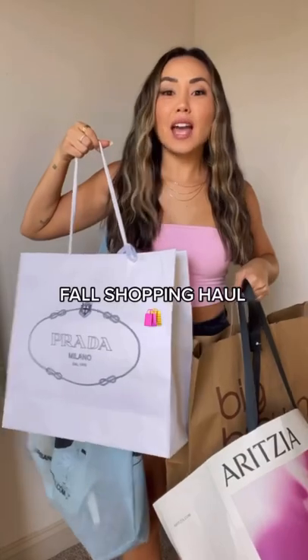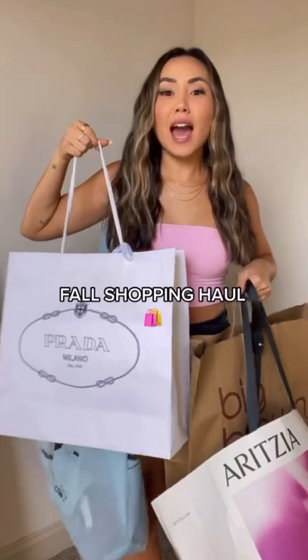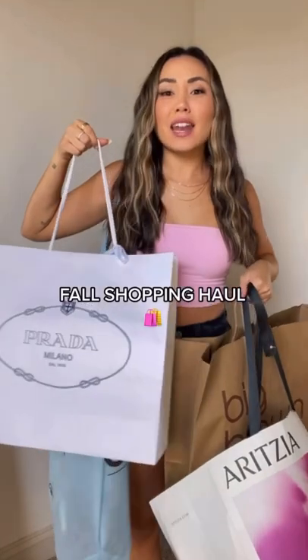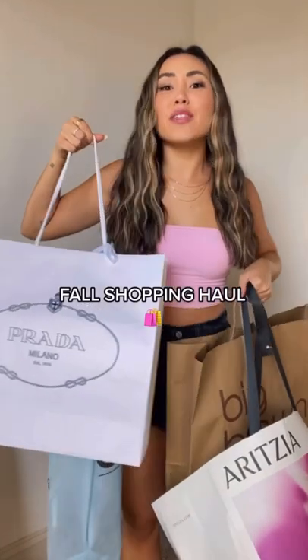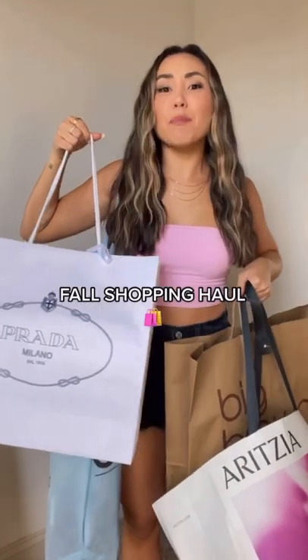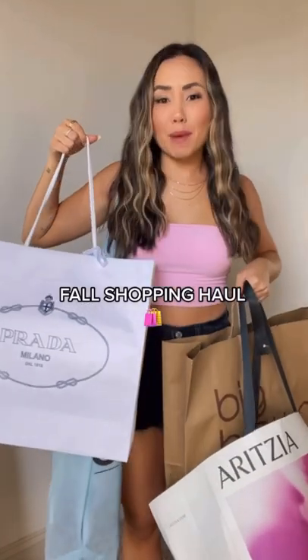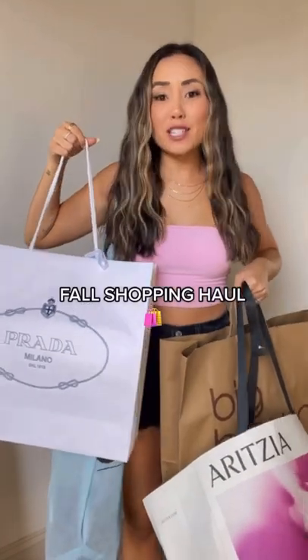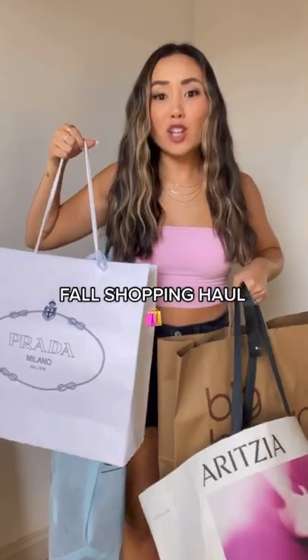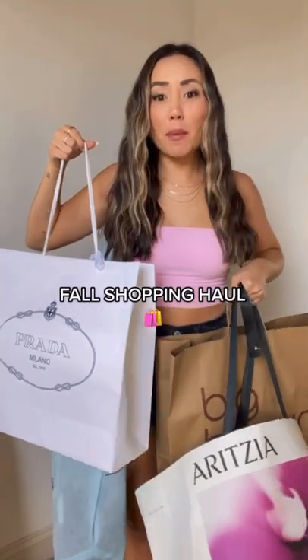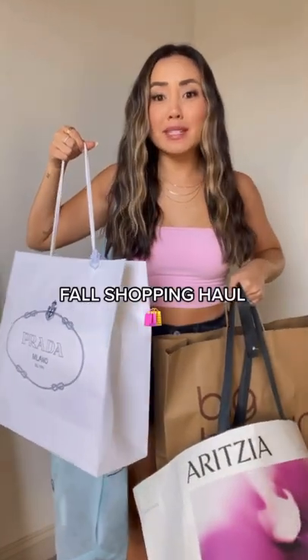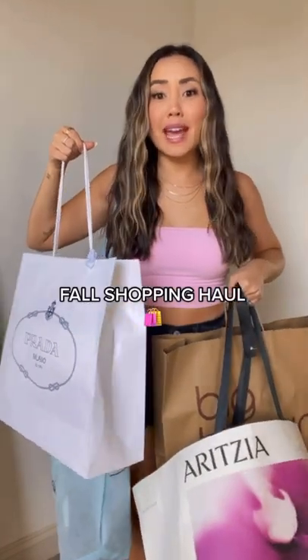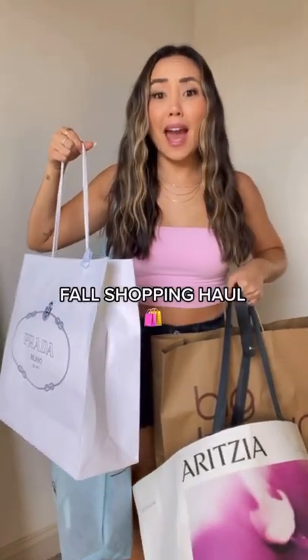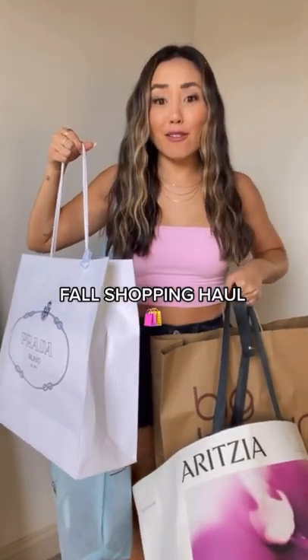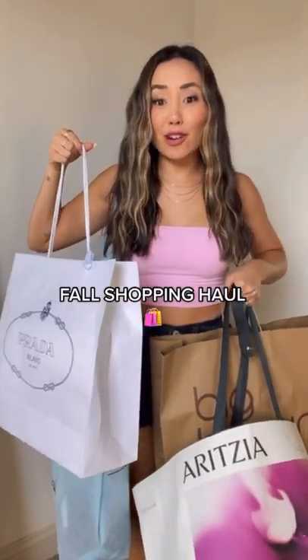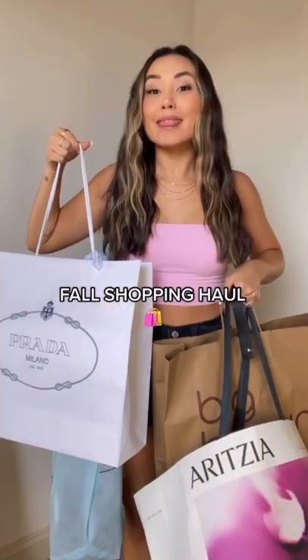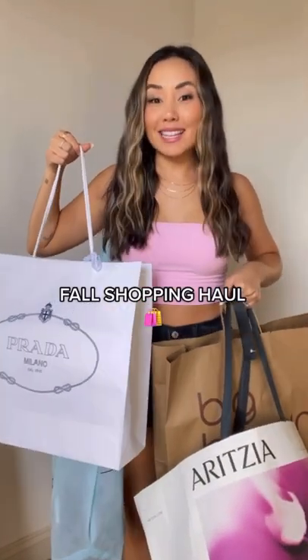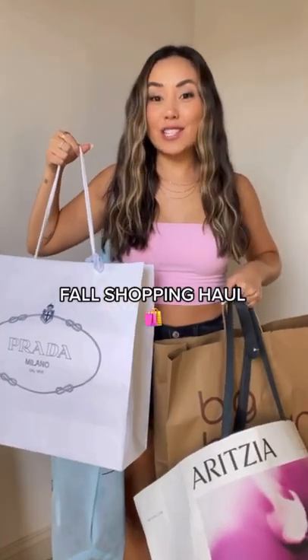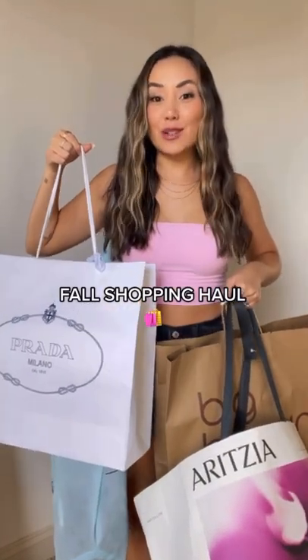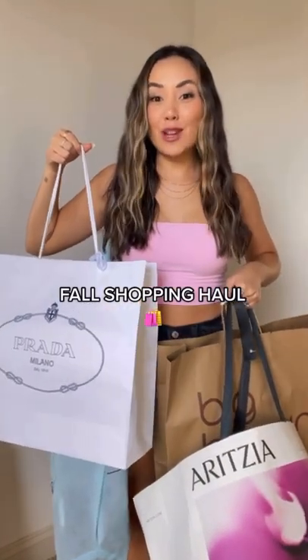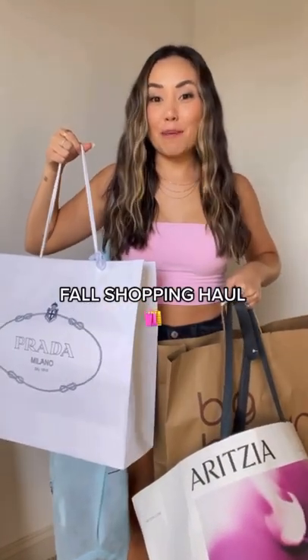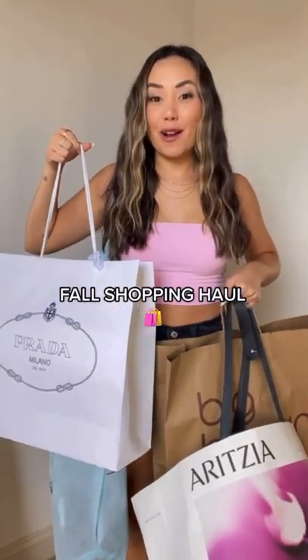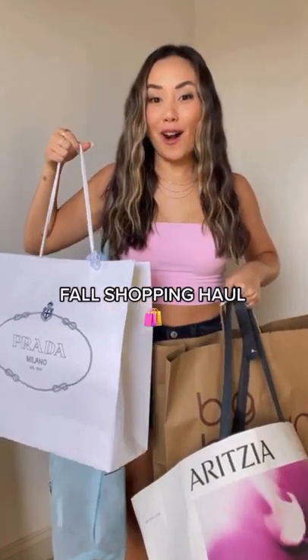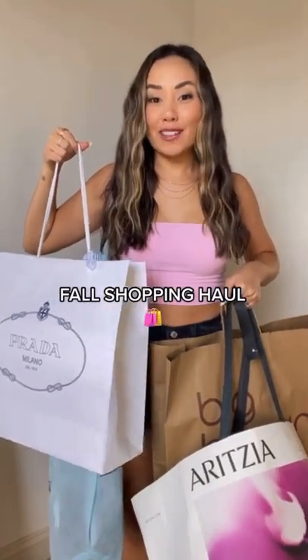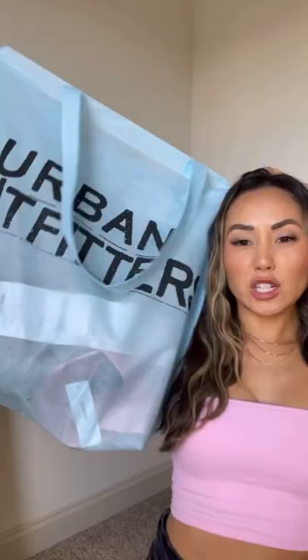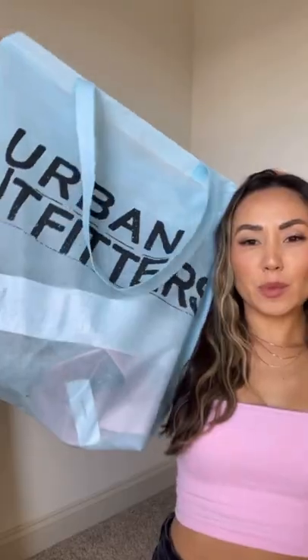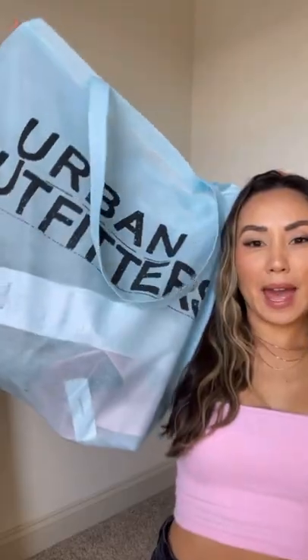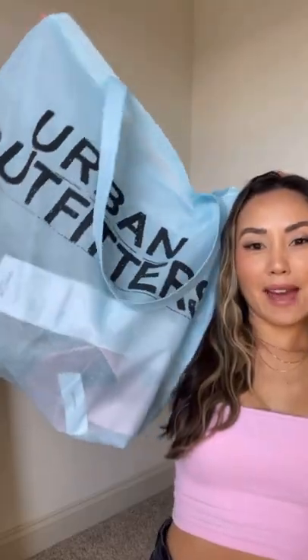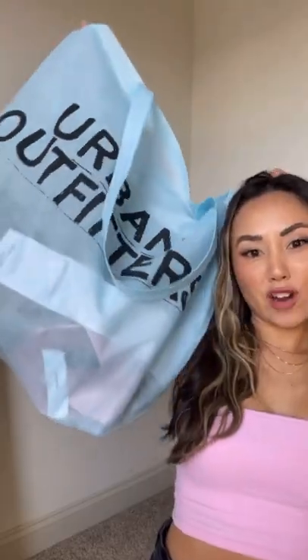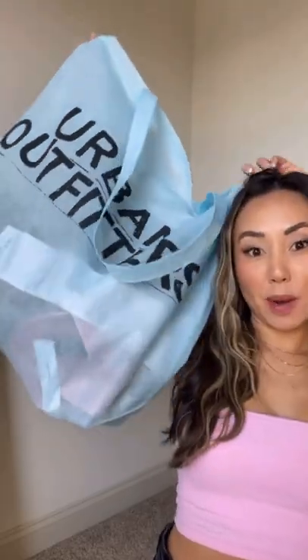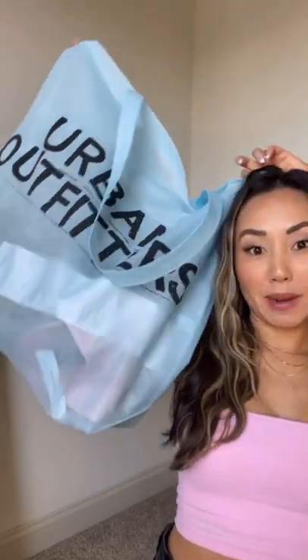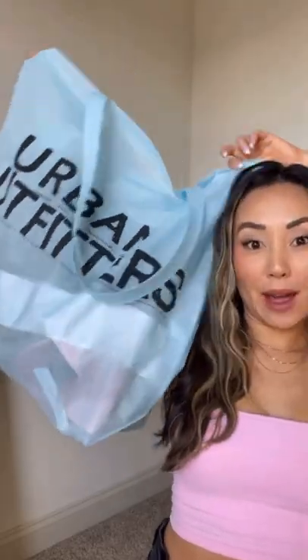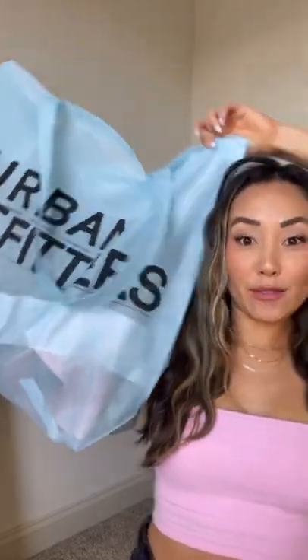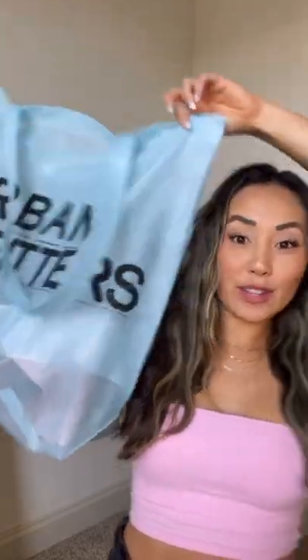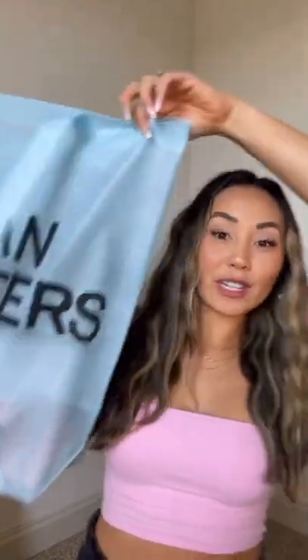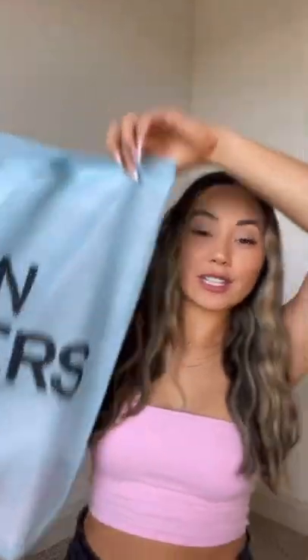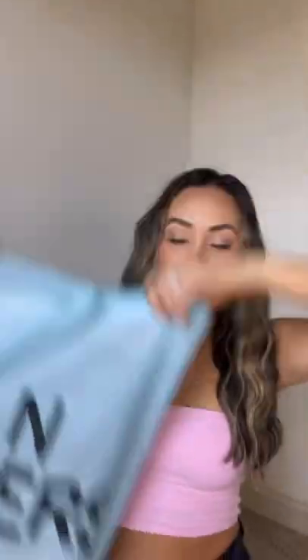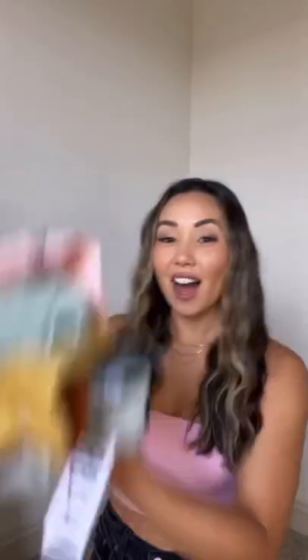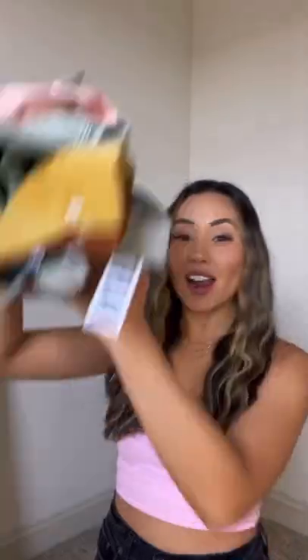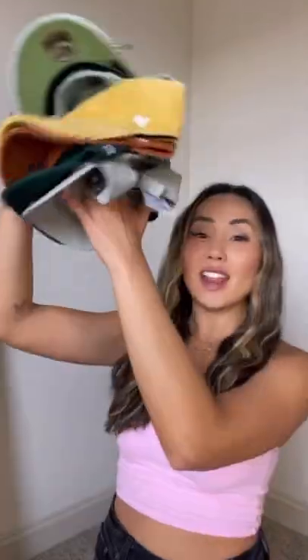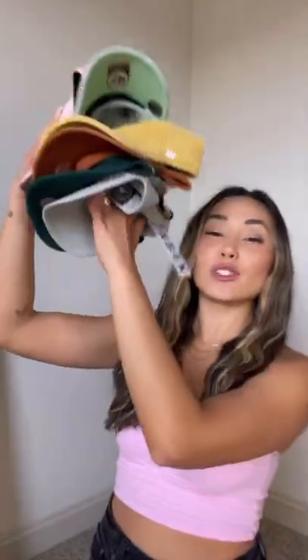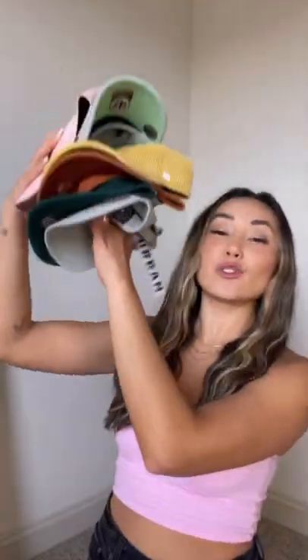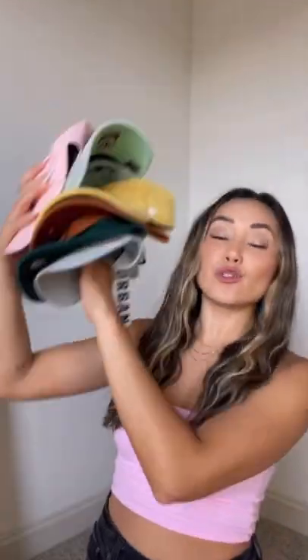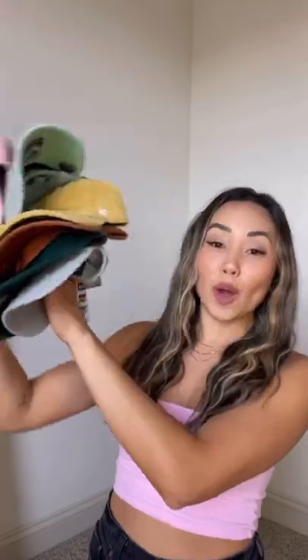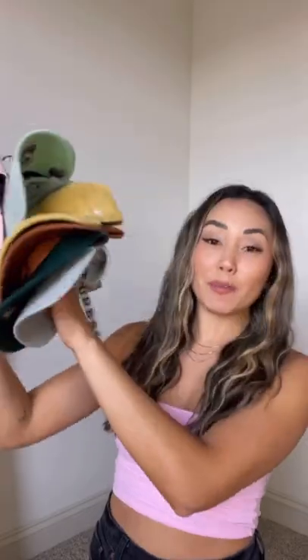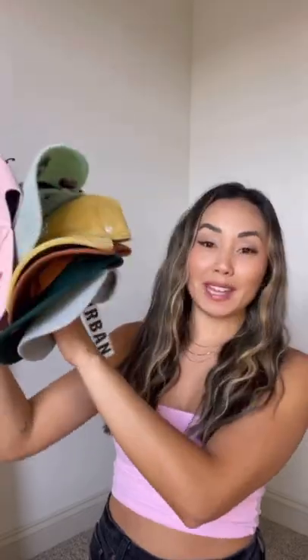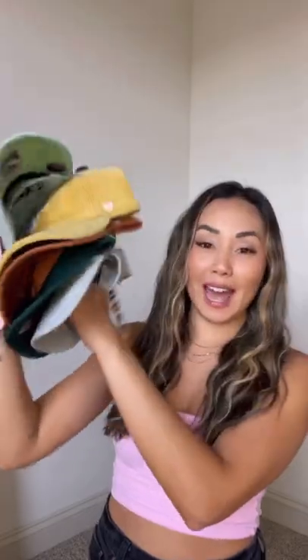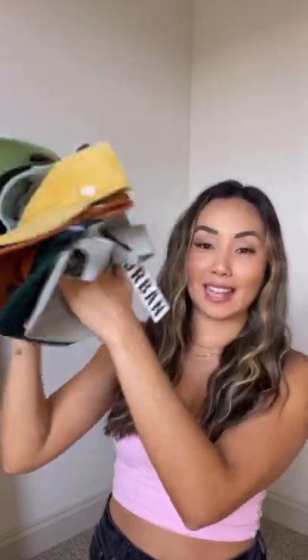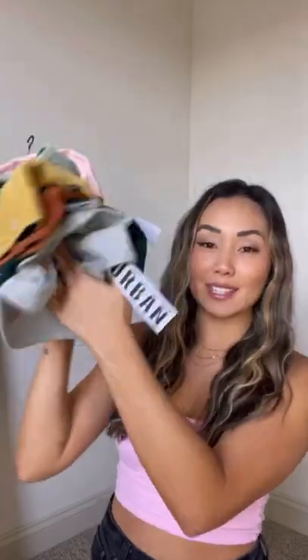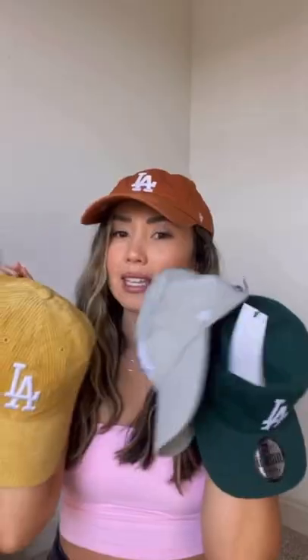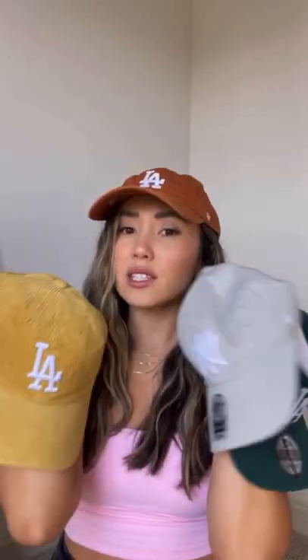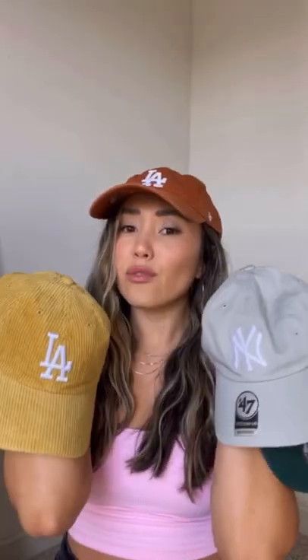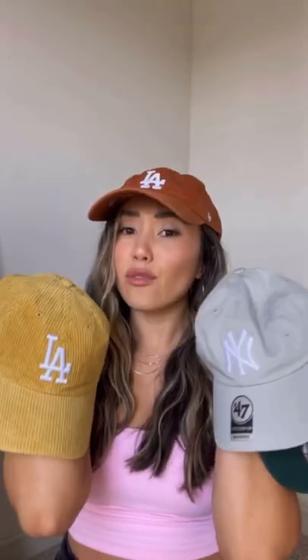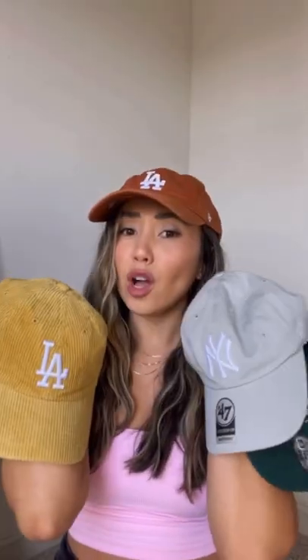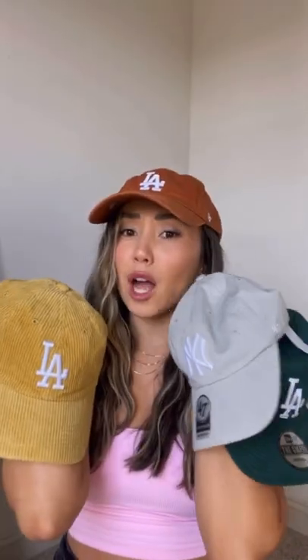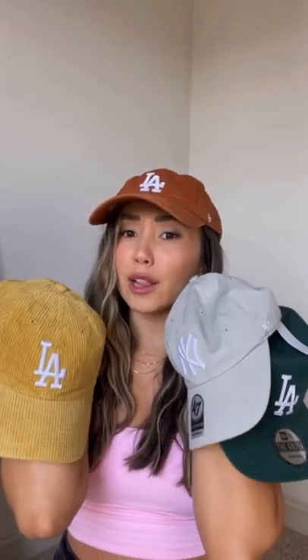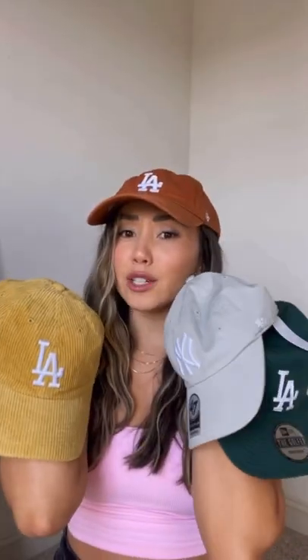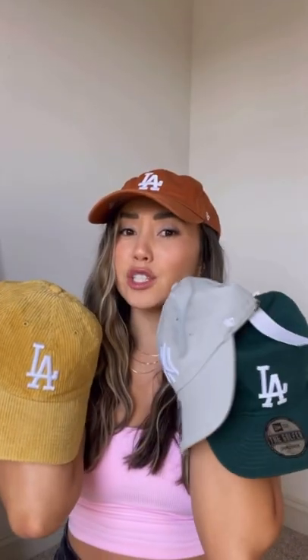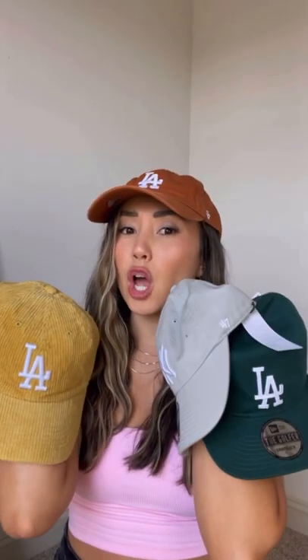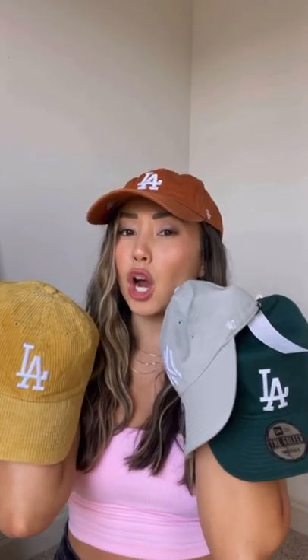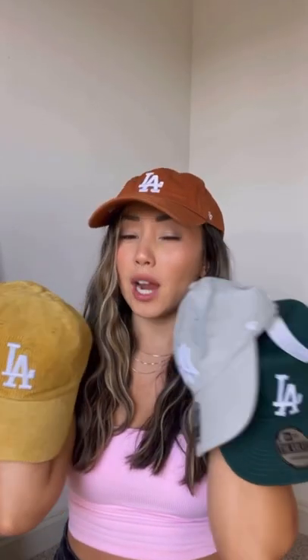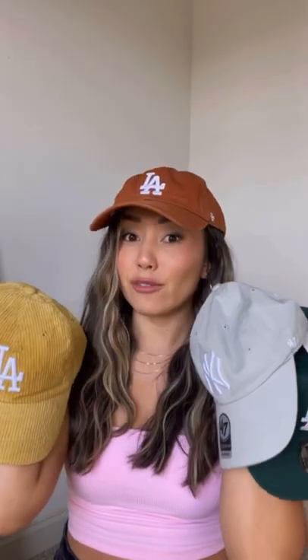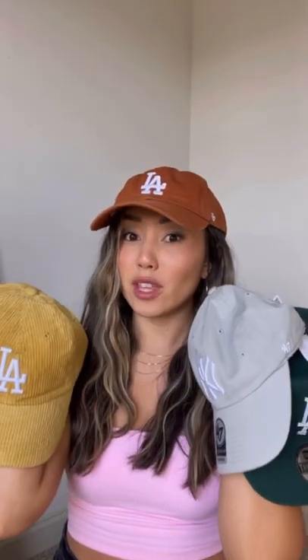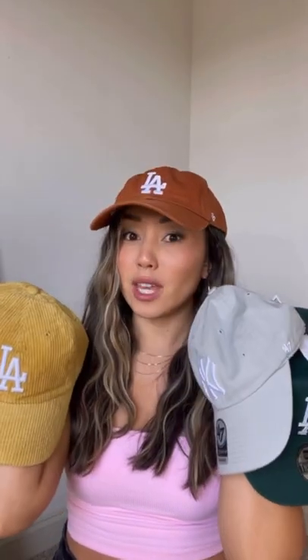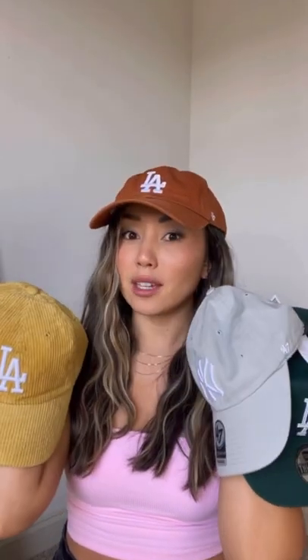We've had the best shopping day ever. Let's do a shopping haul. First we have Urban Outfitters. Got so many hats — these fall colors are everything.